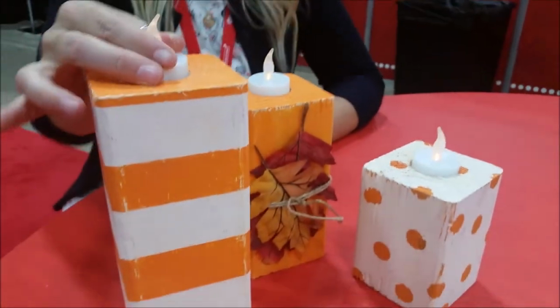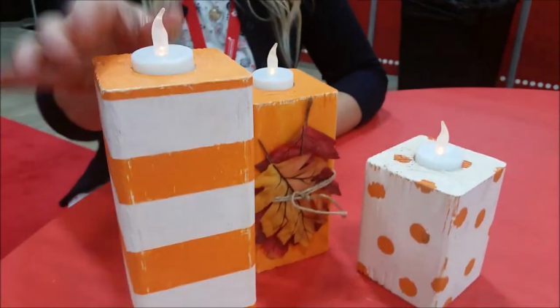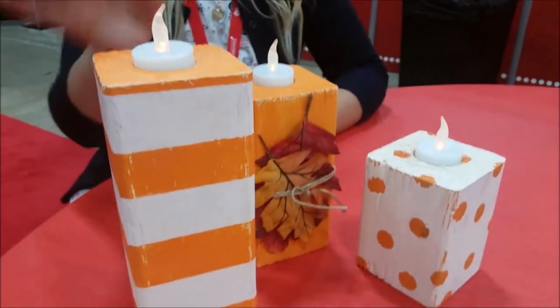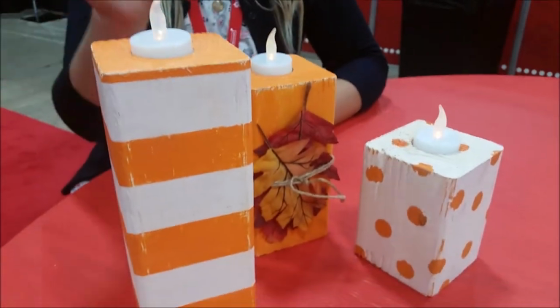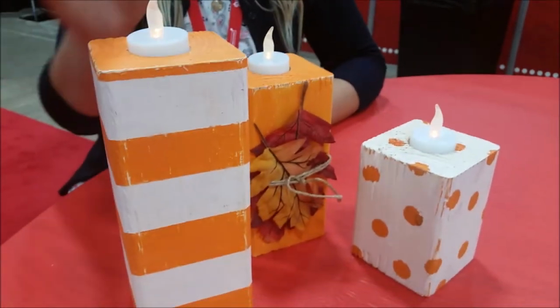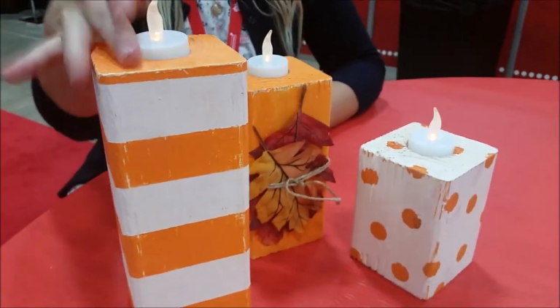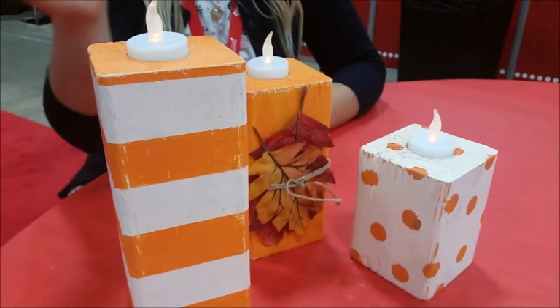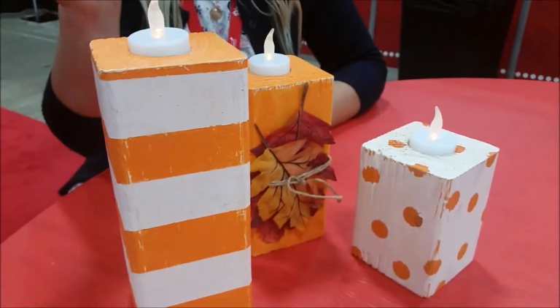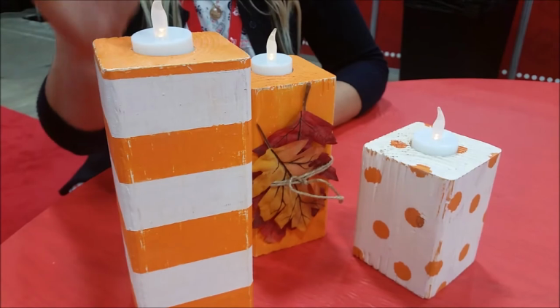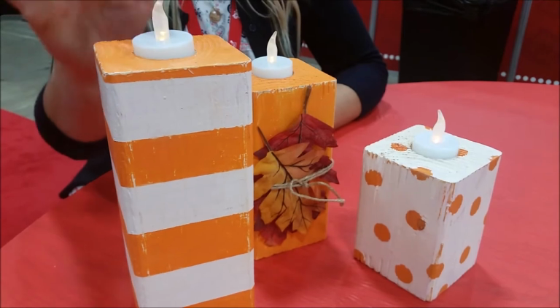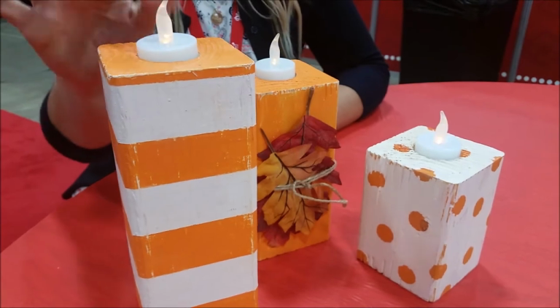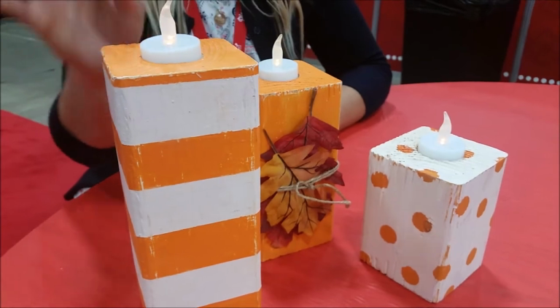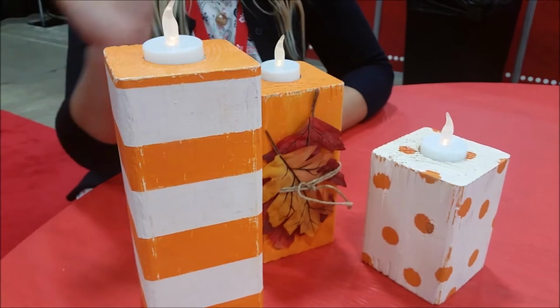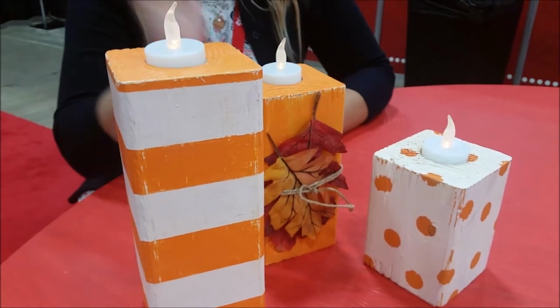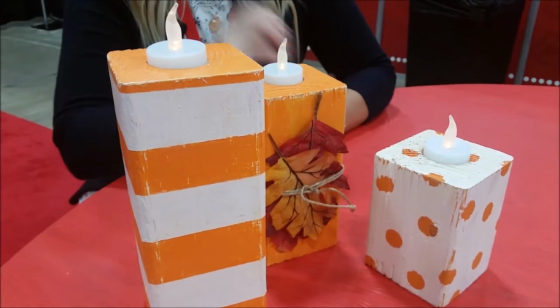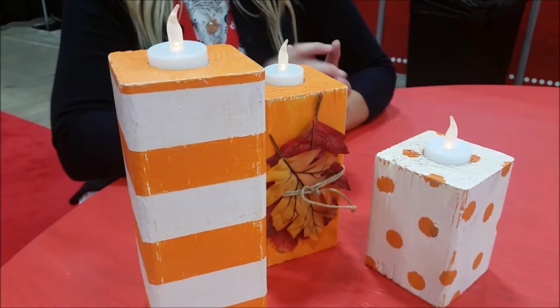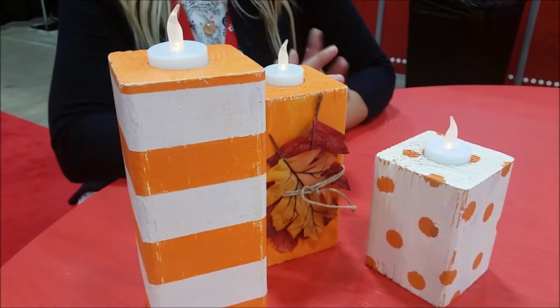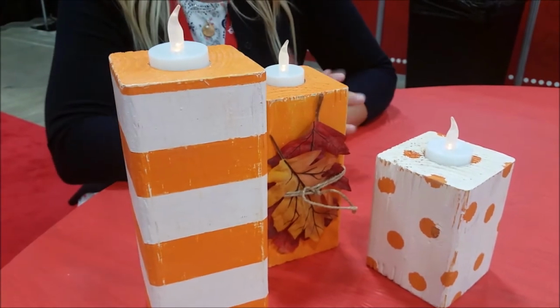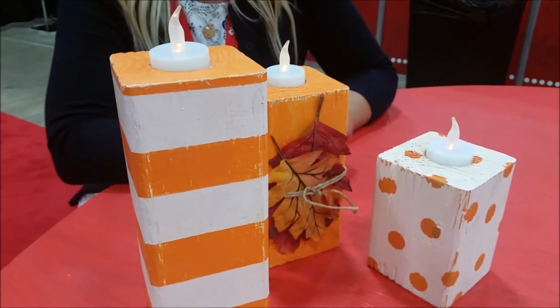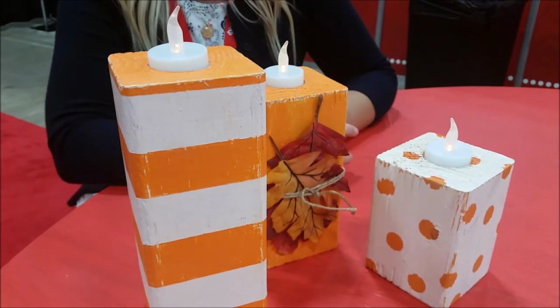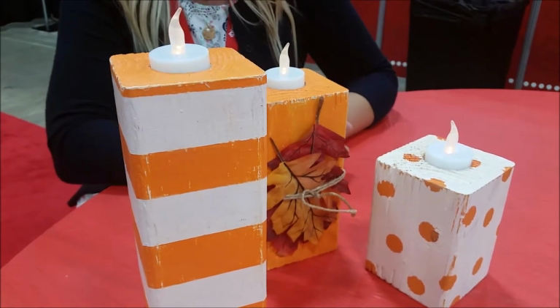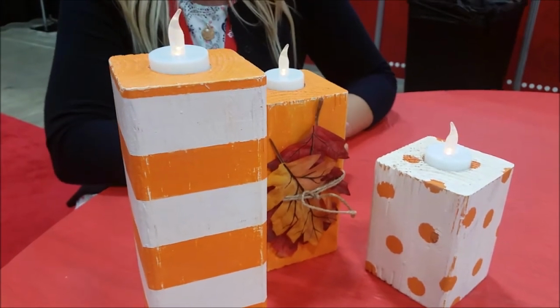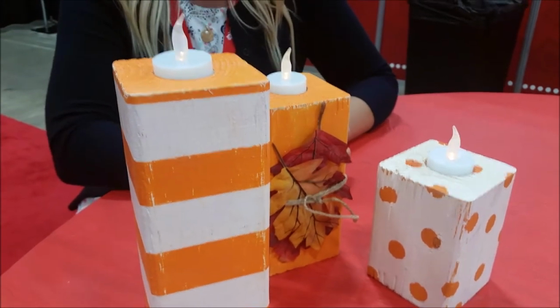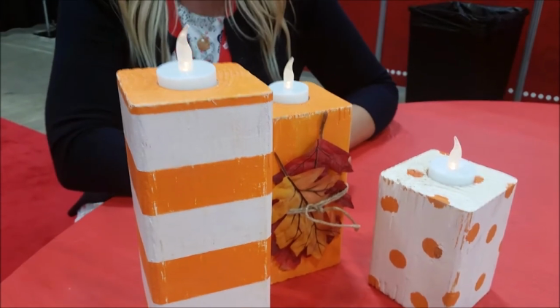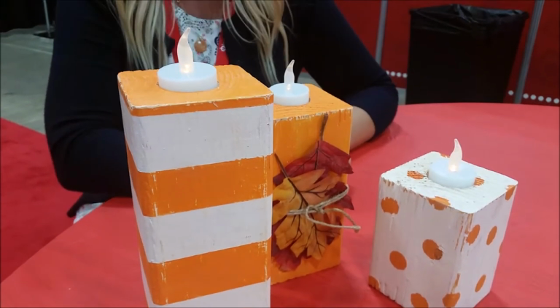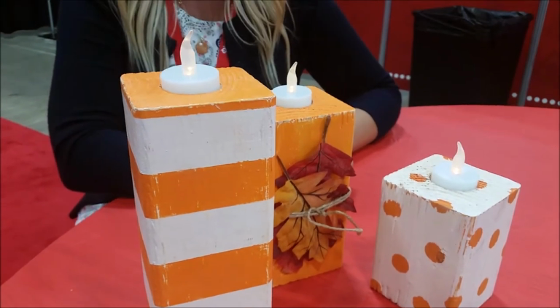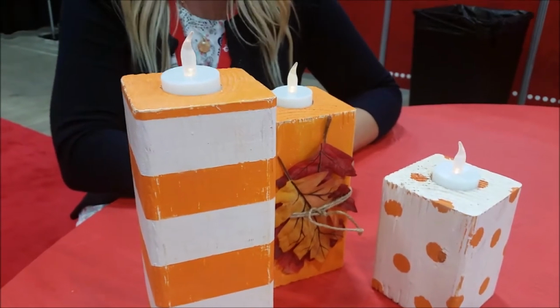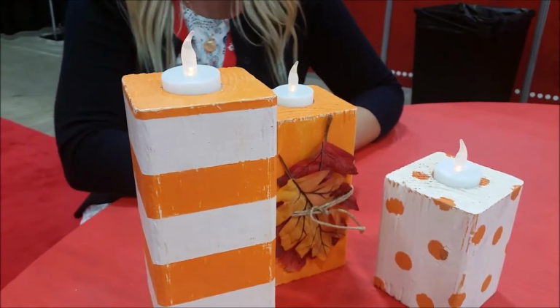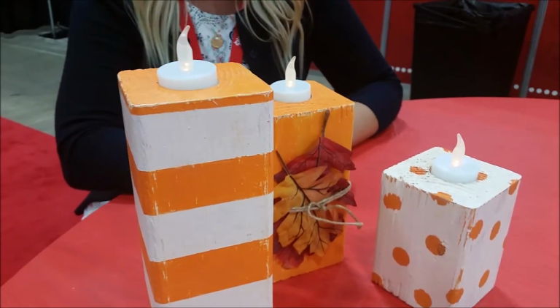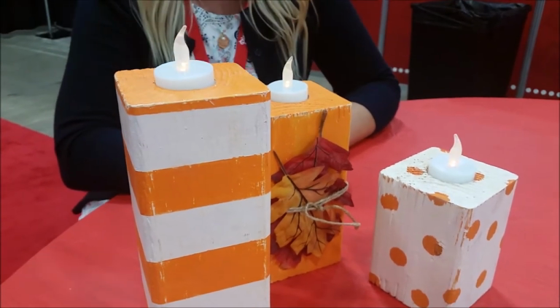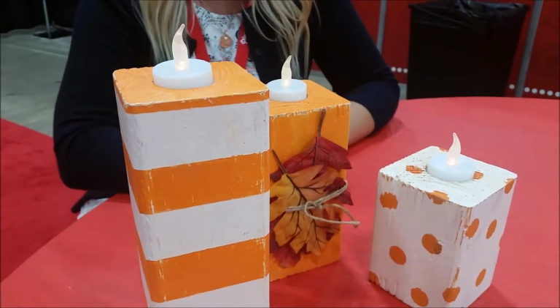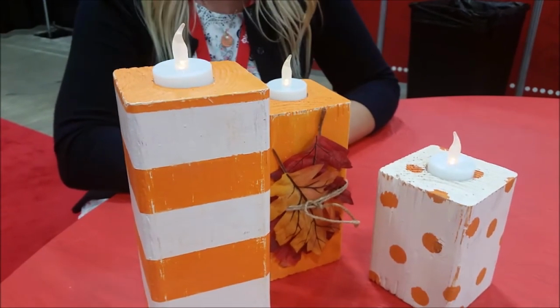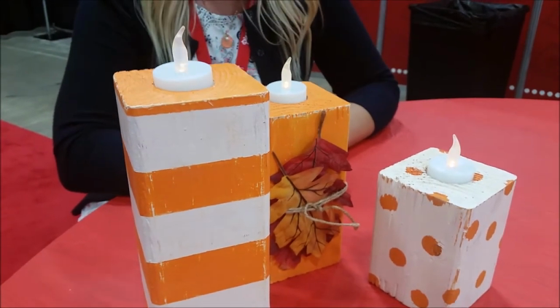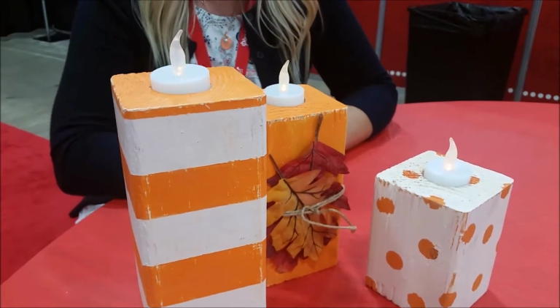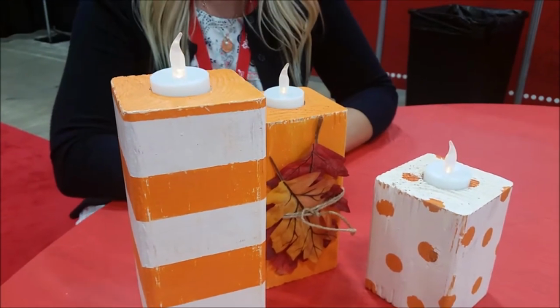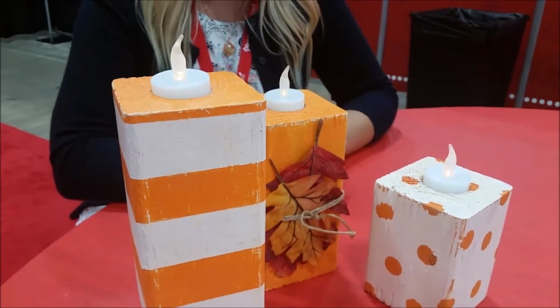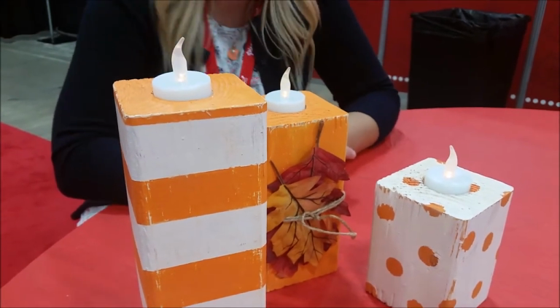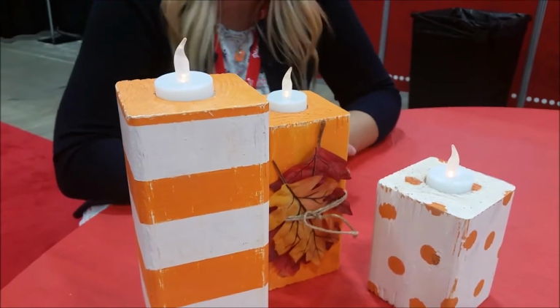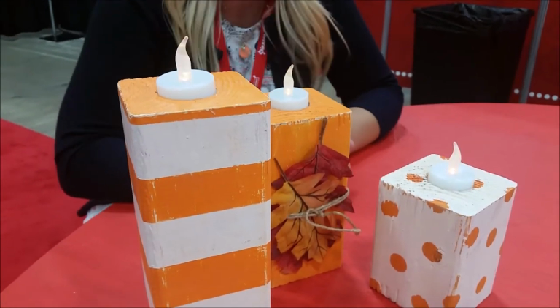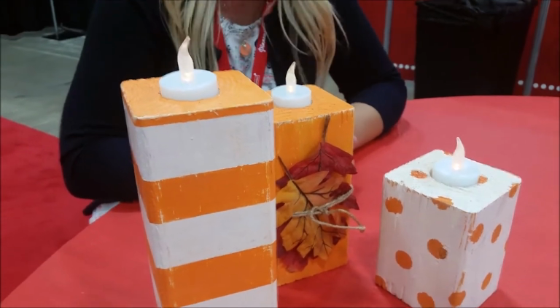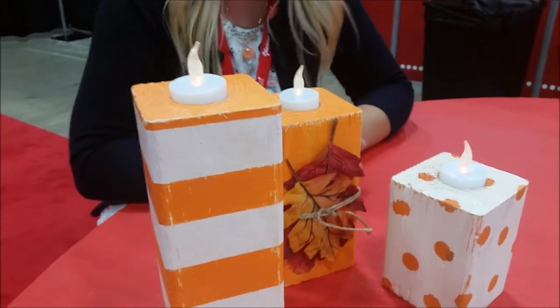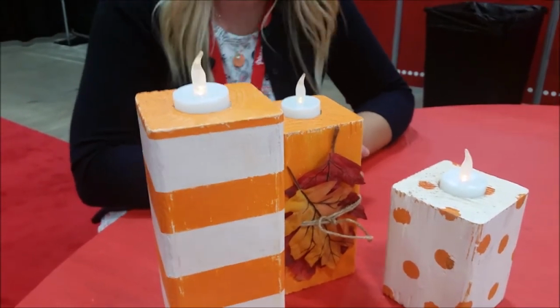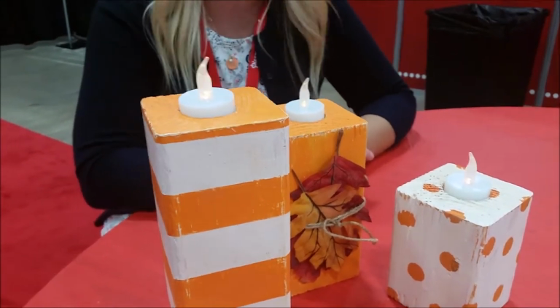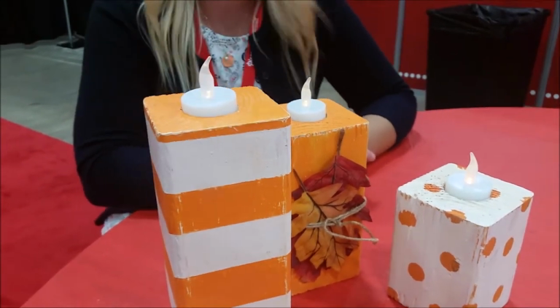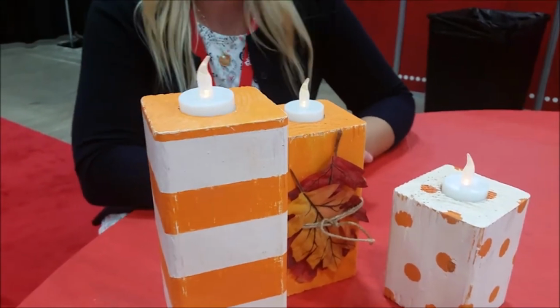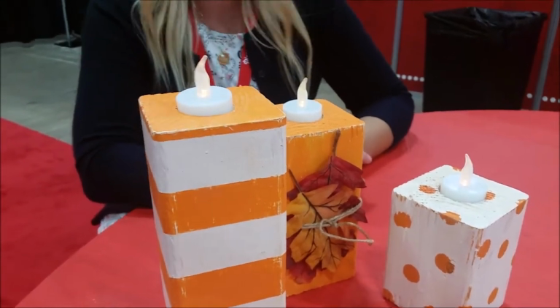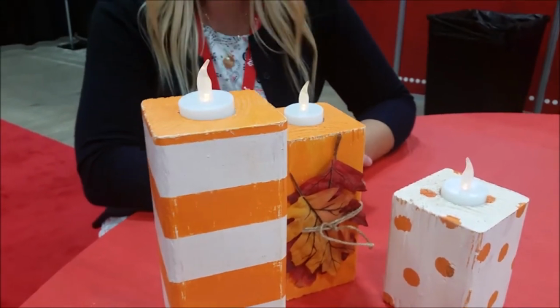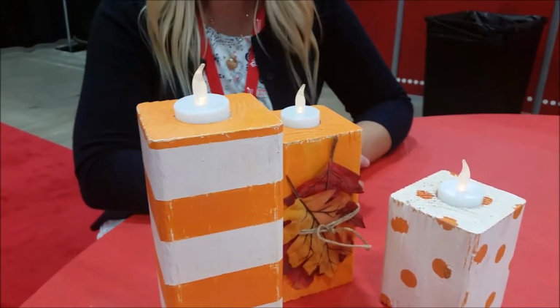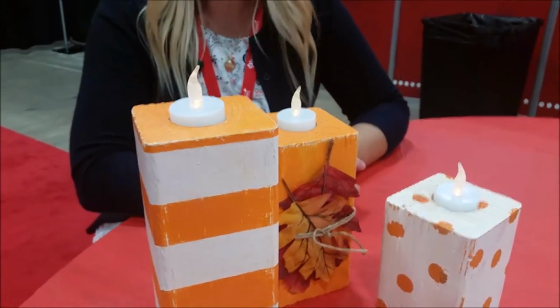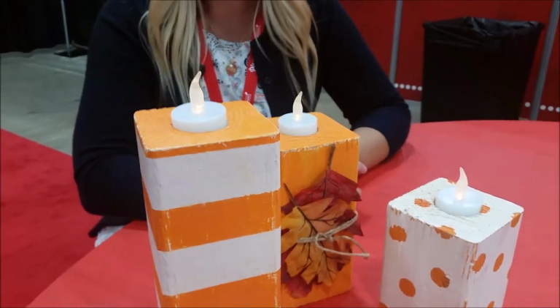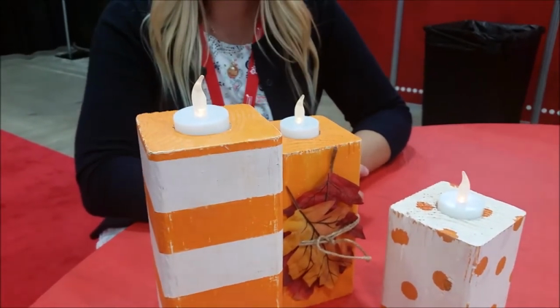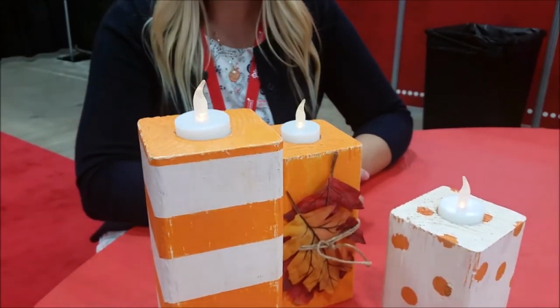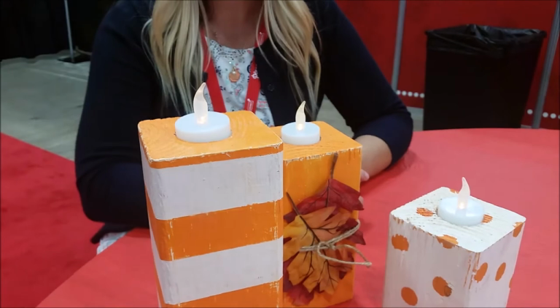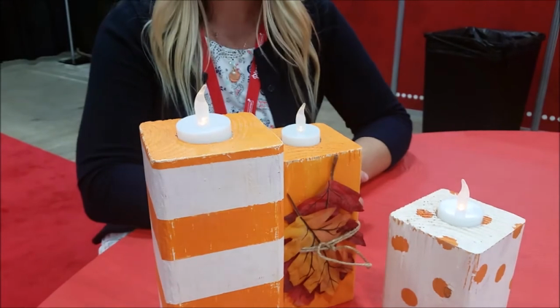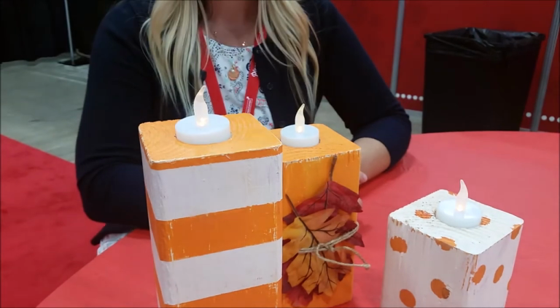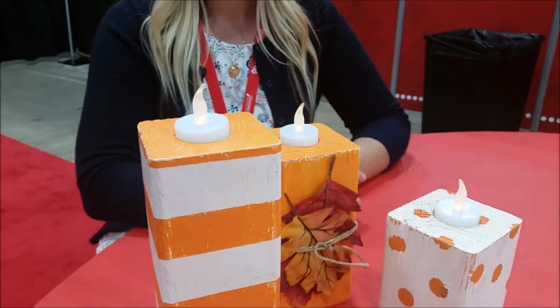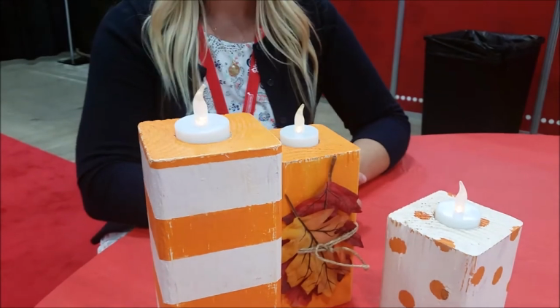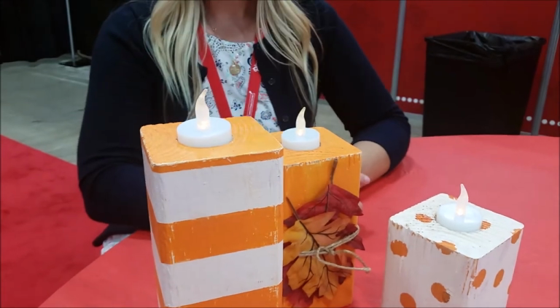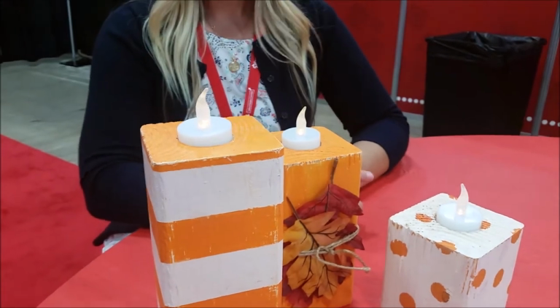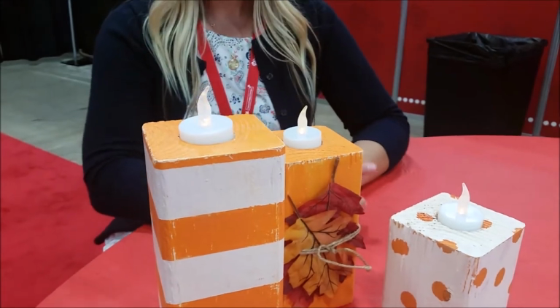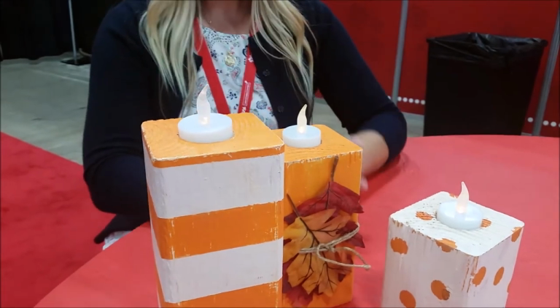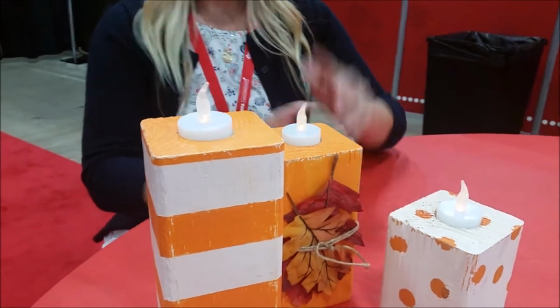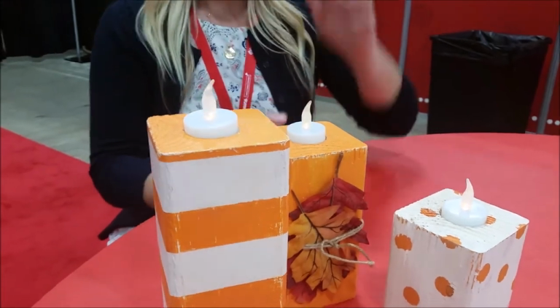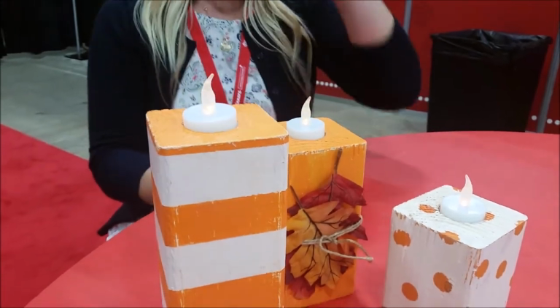That gave us the perfect place to fit our candles. It'll also fit the normal tea light candles. It was really fun. So you started off painting all of them orange?